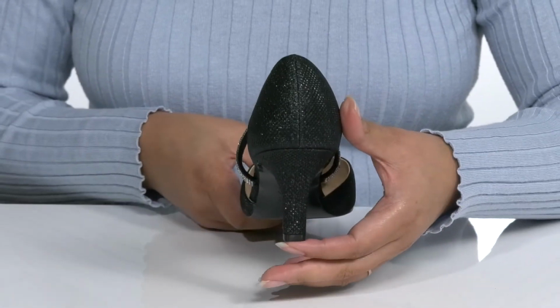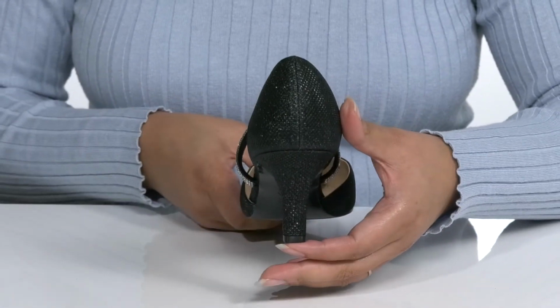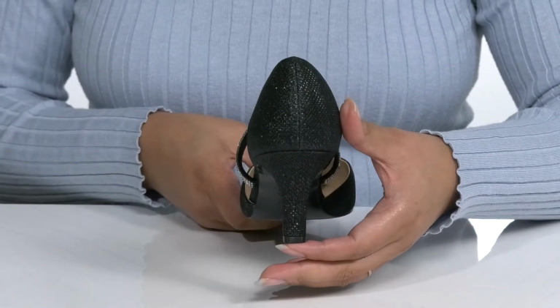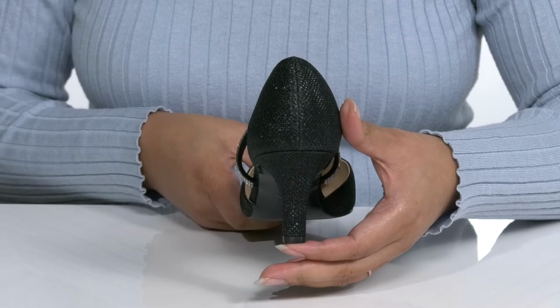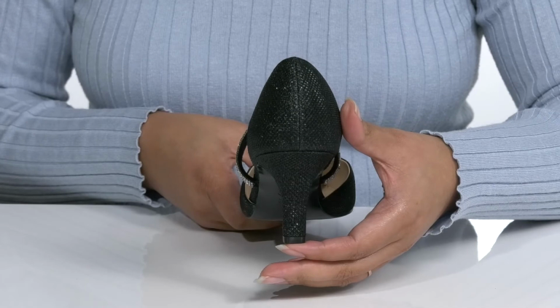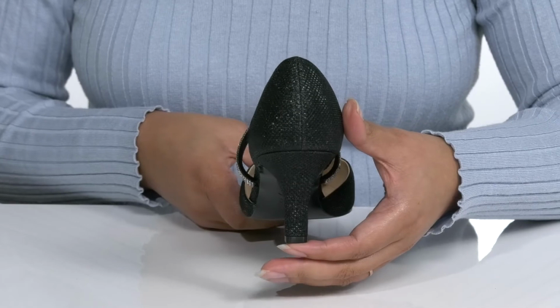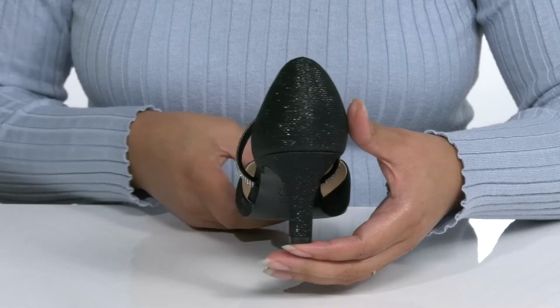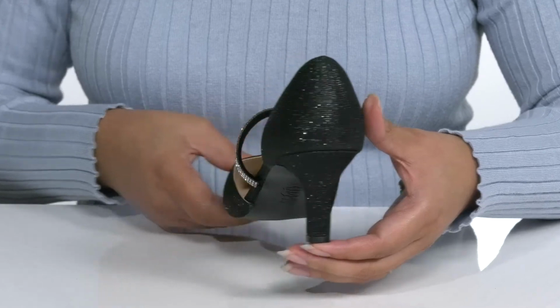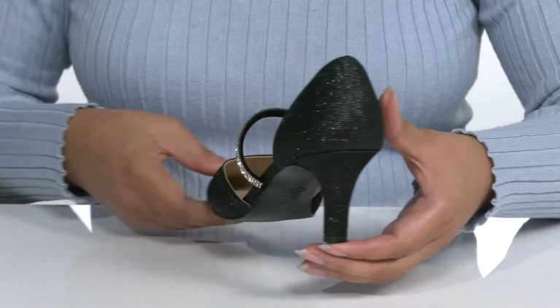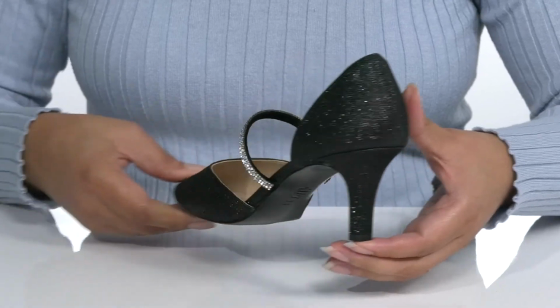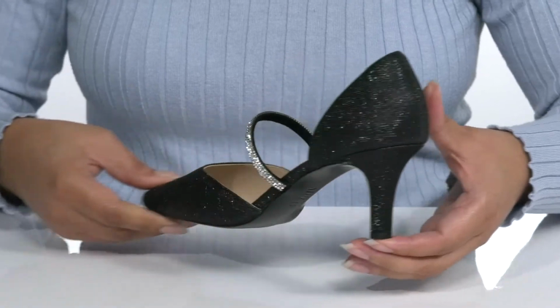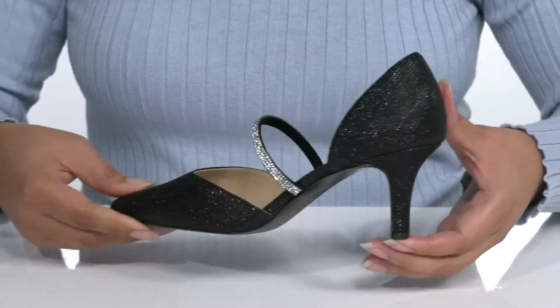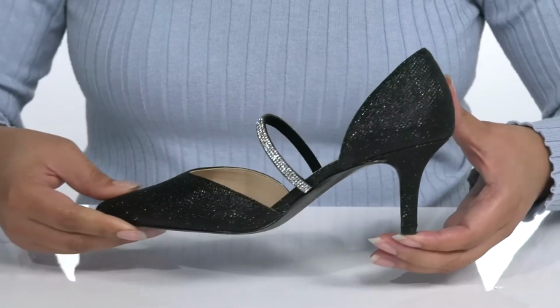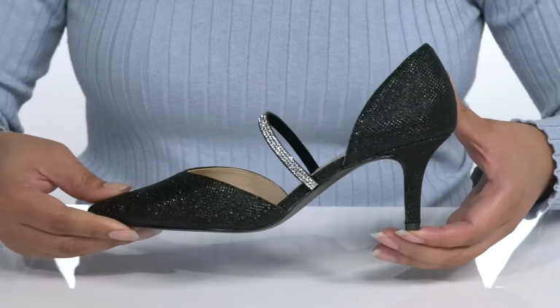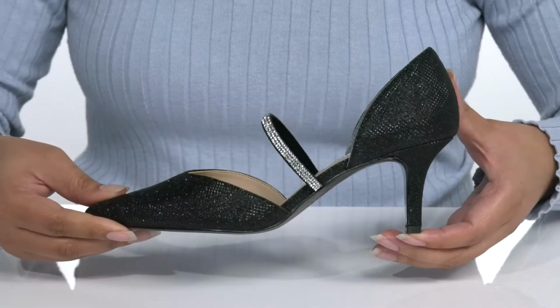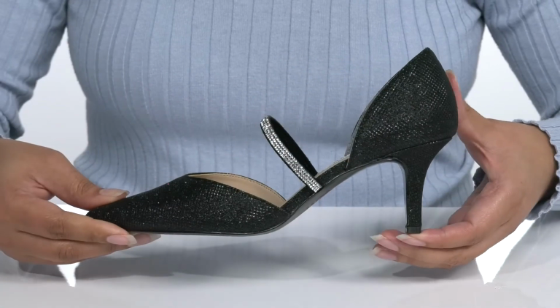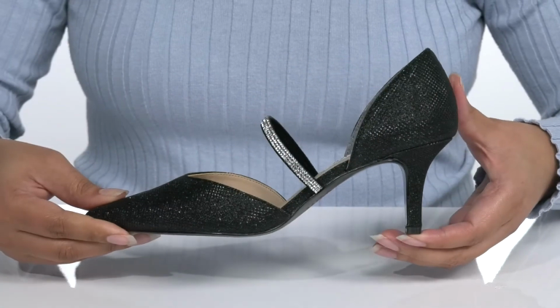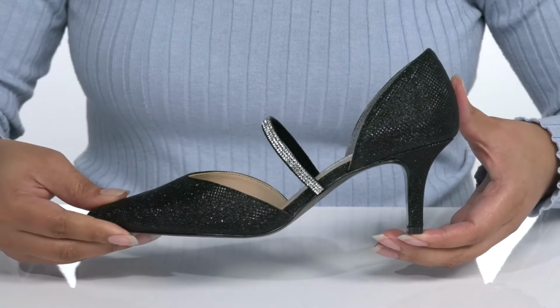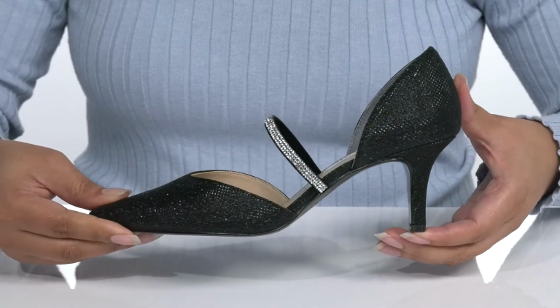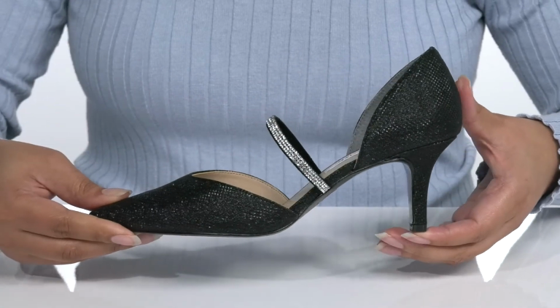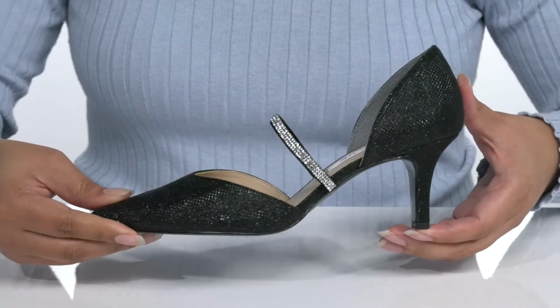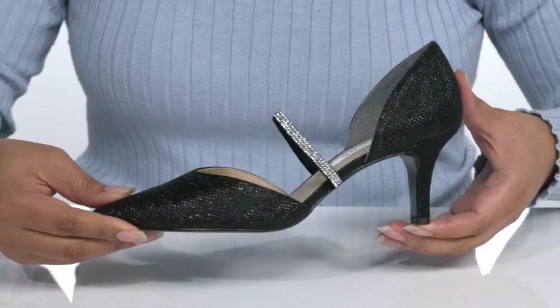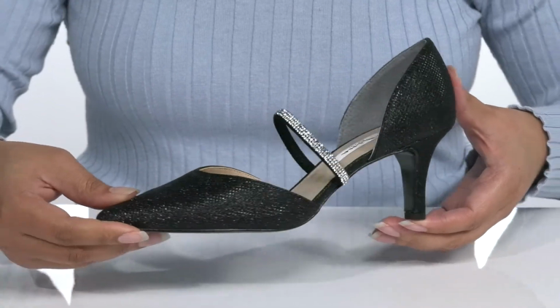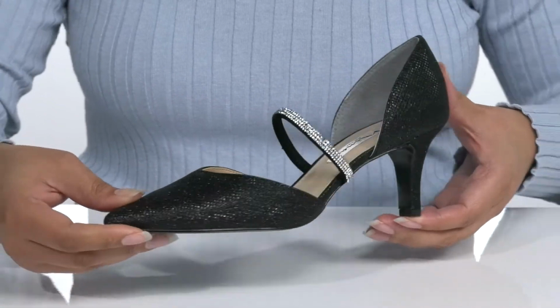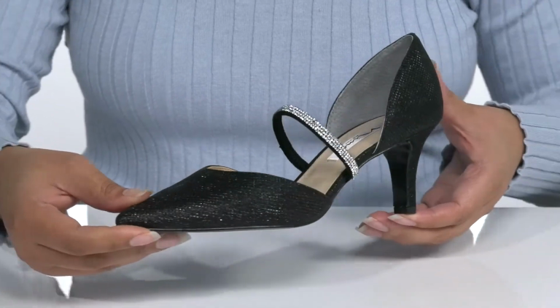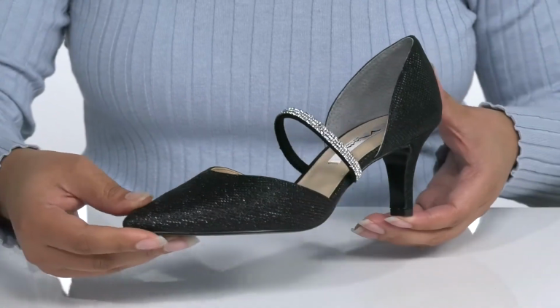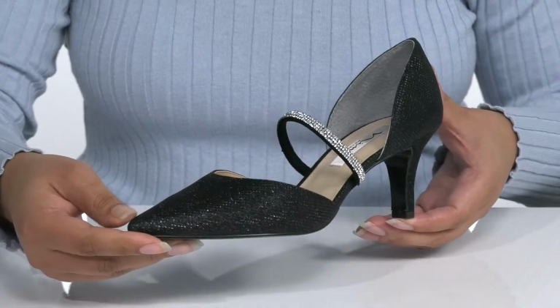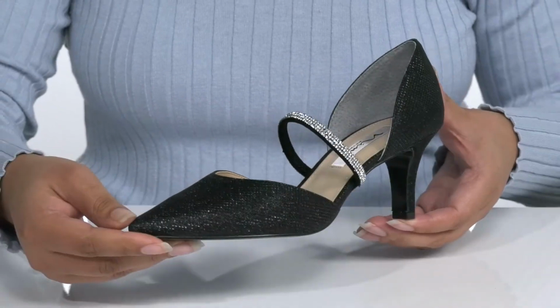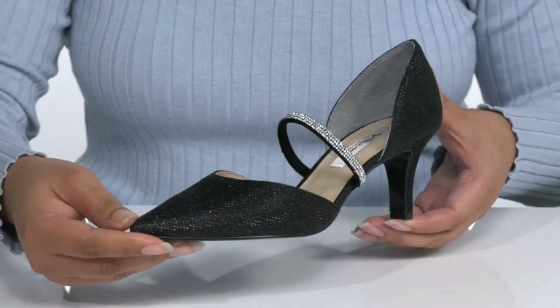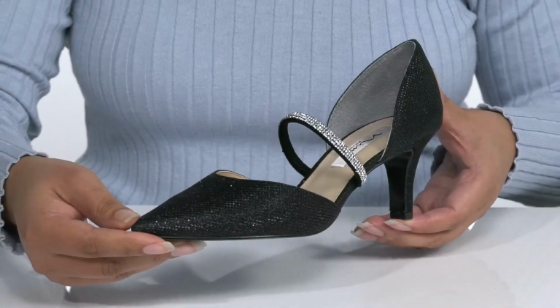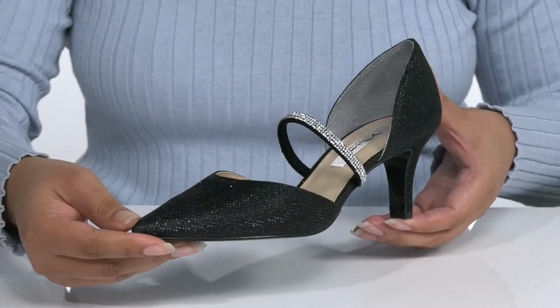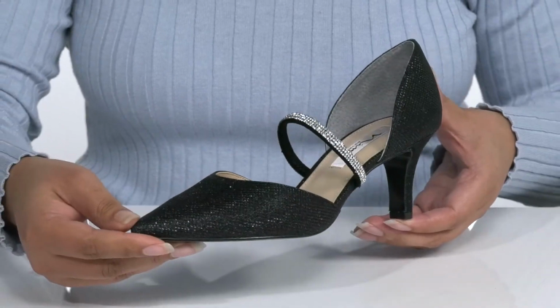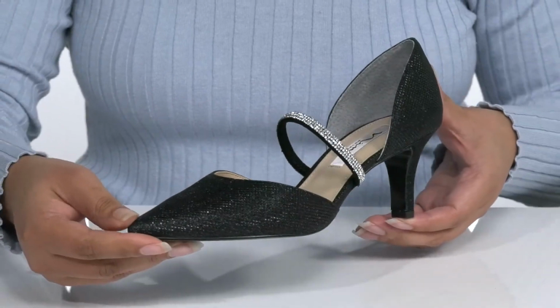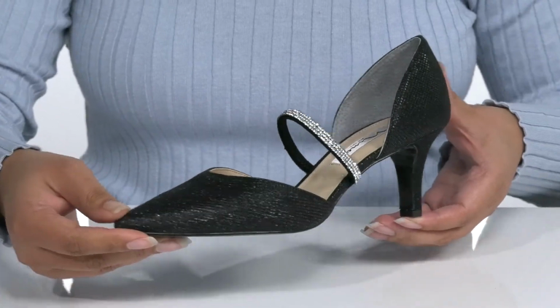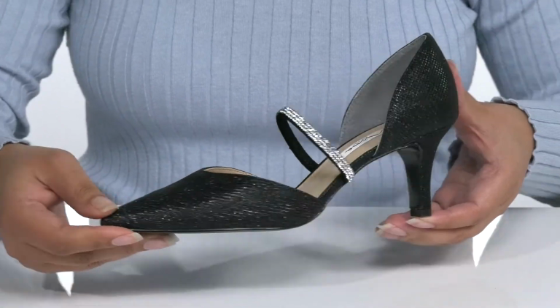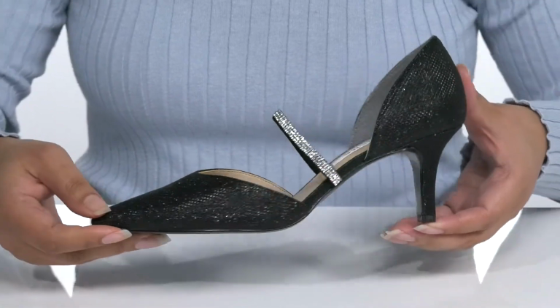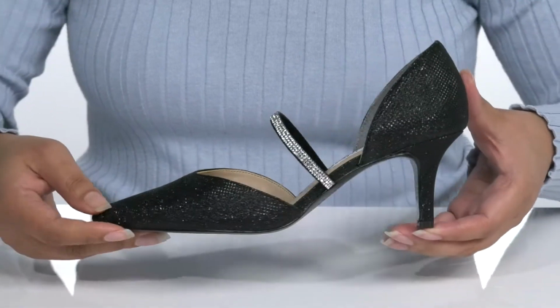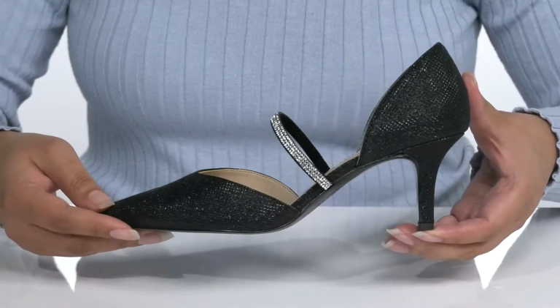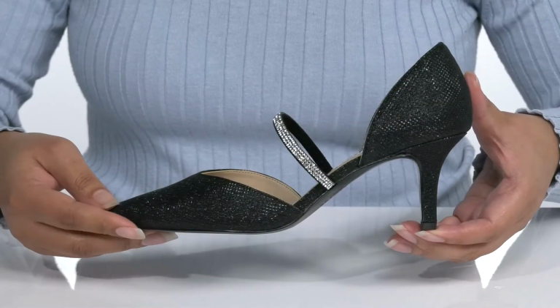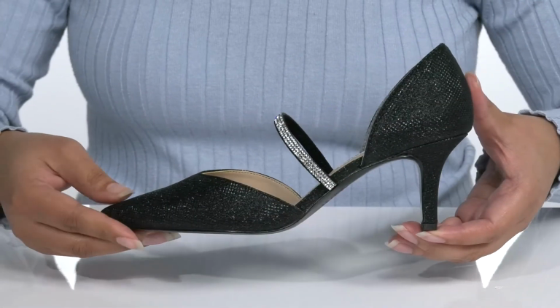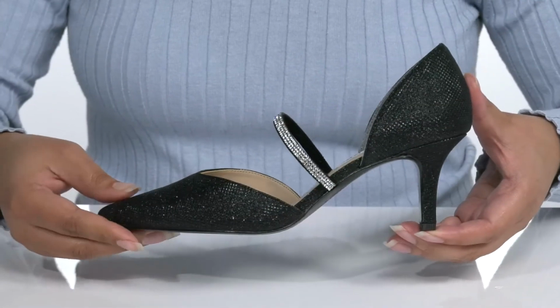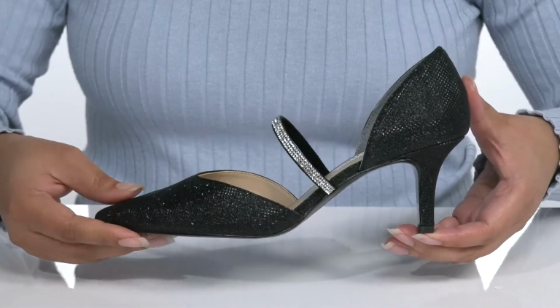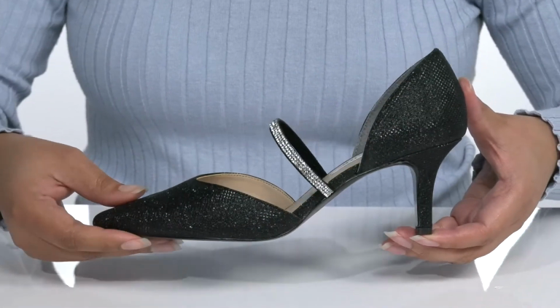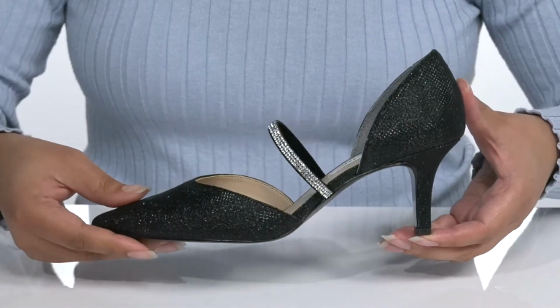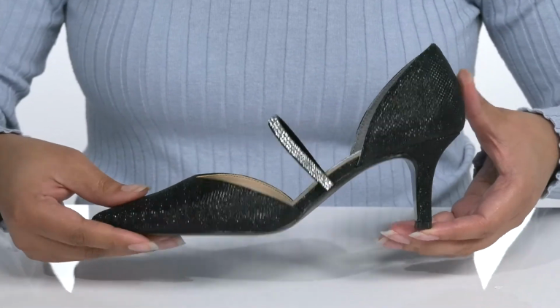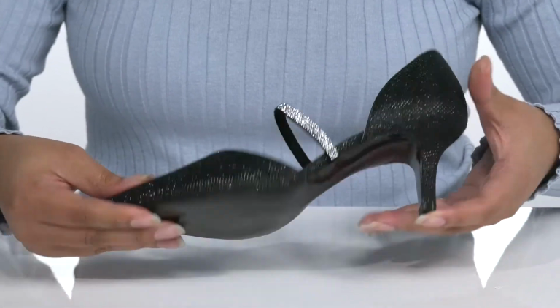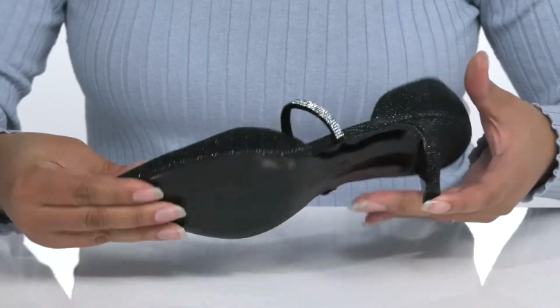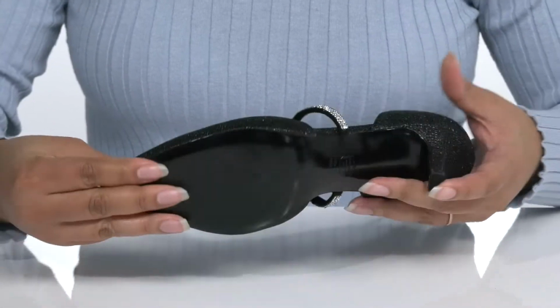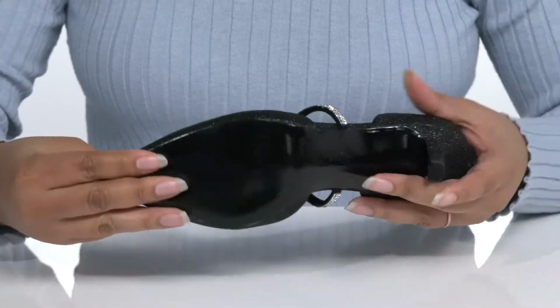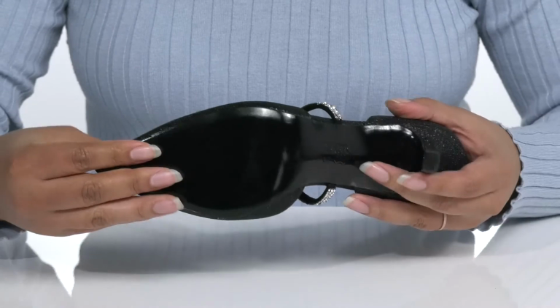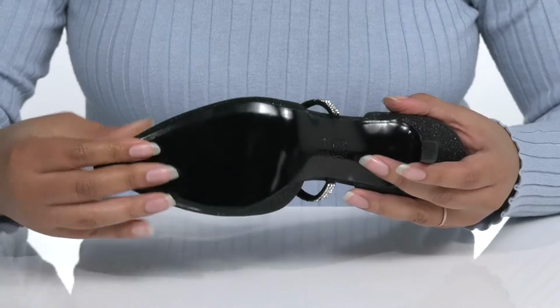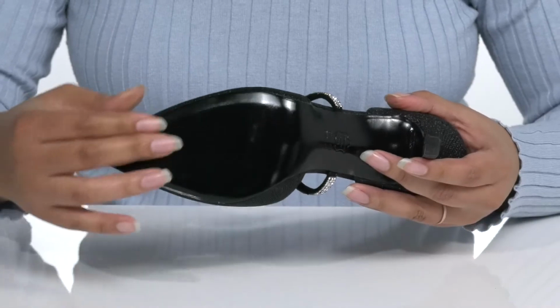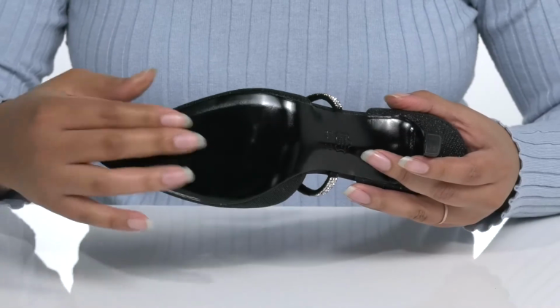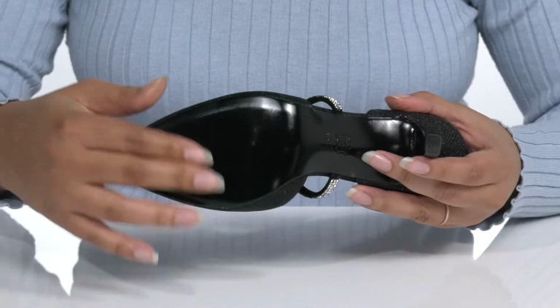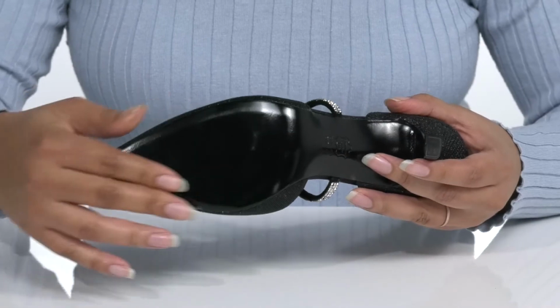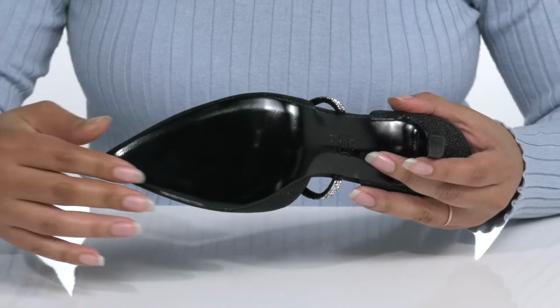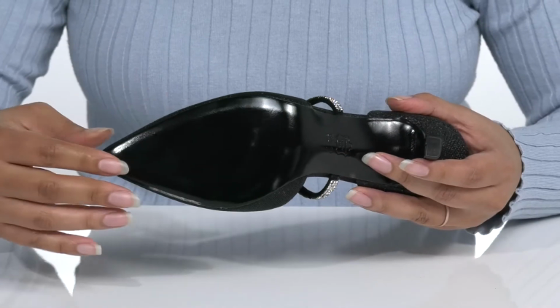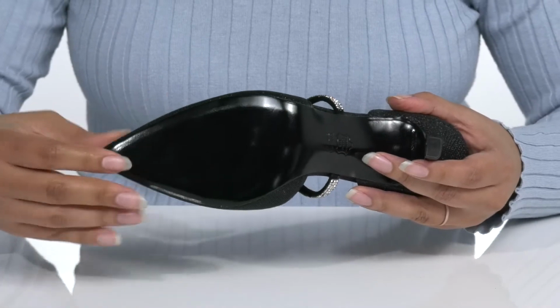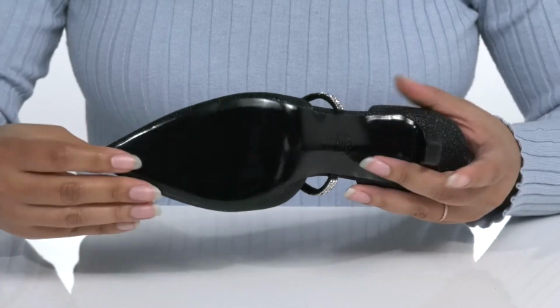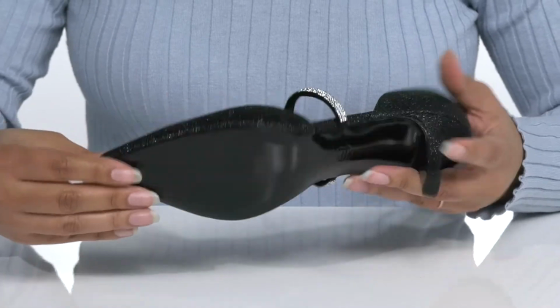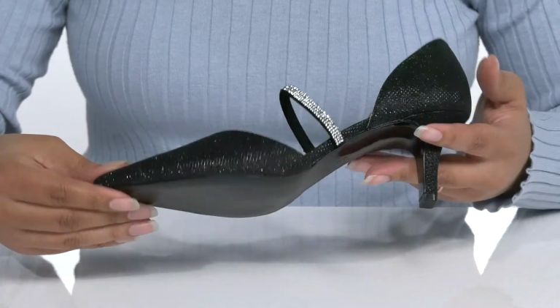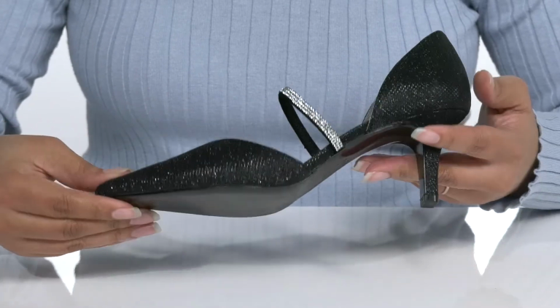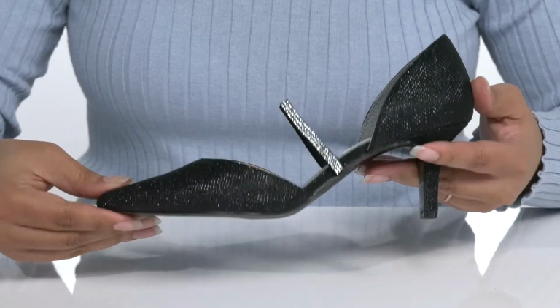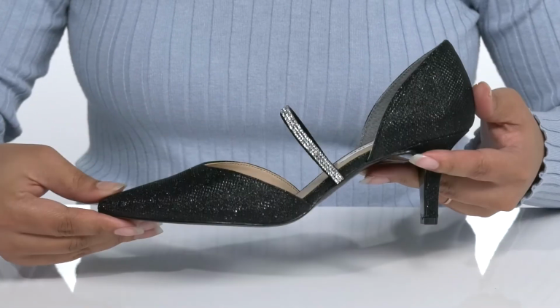You'll get about a three-inch boost in height with the heel at the back that'll elongate your legs so you can show off that sleek silhouette. It's all on top of a smooth leather outsole.